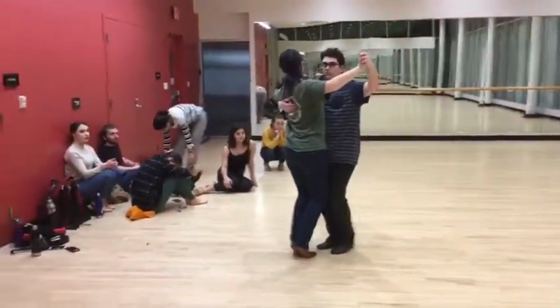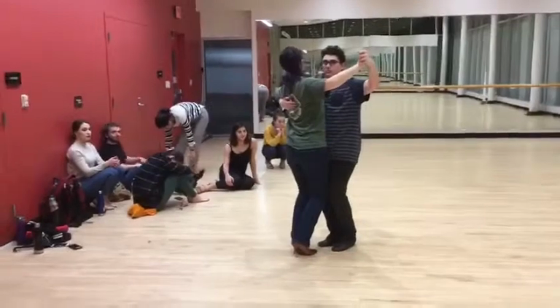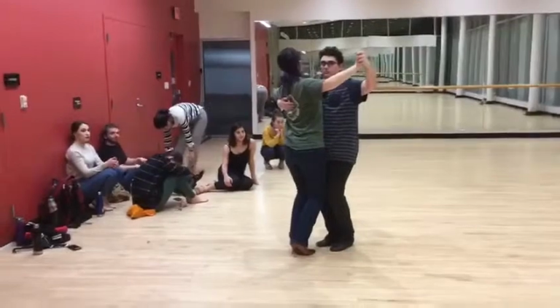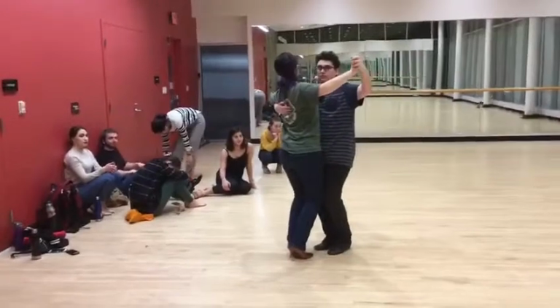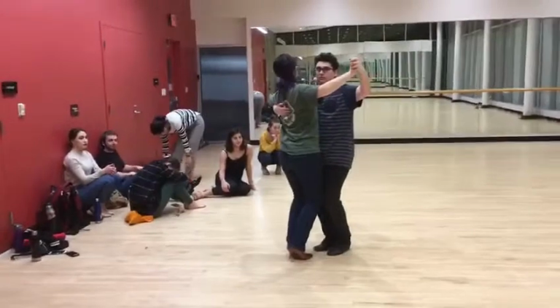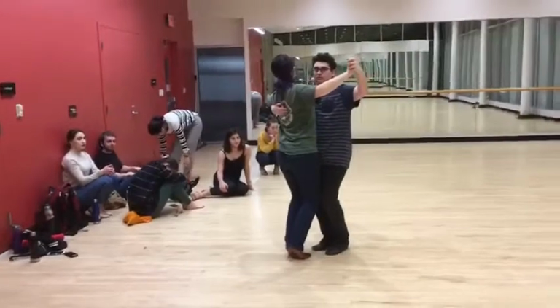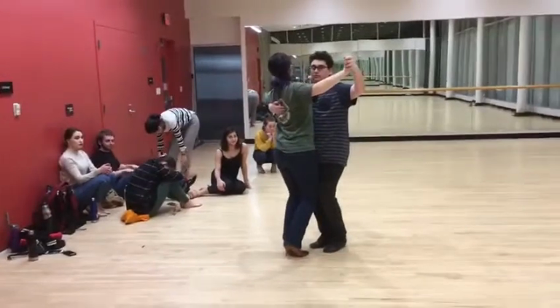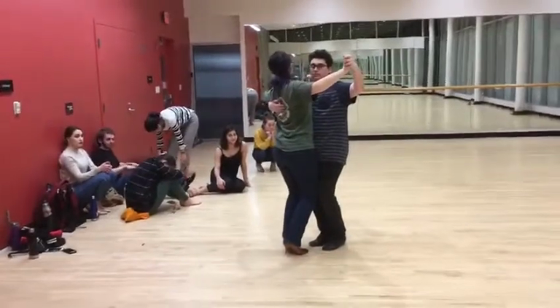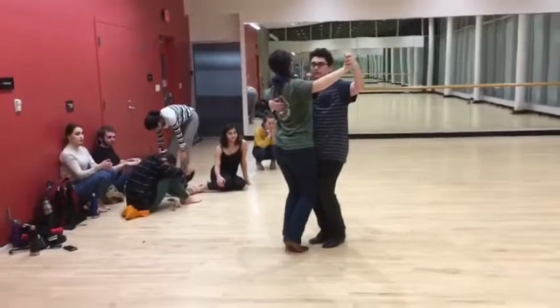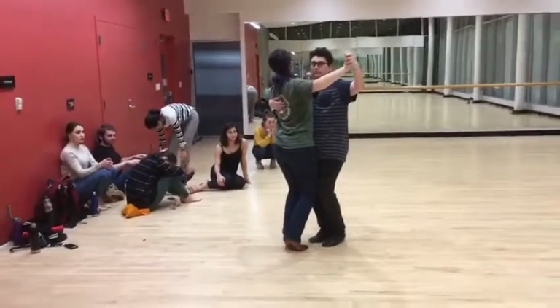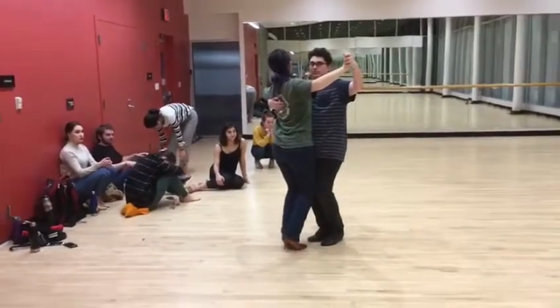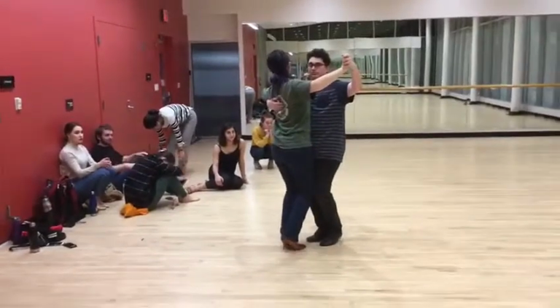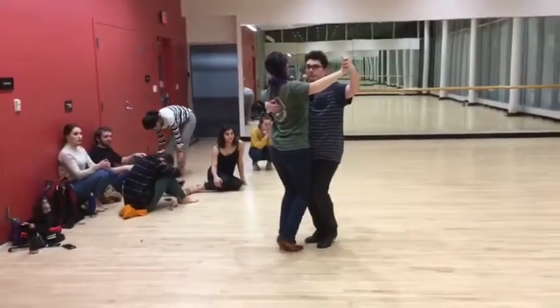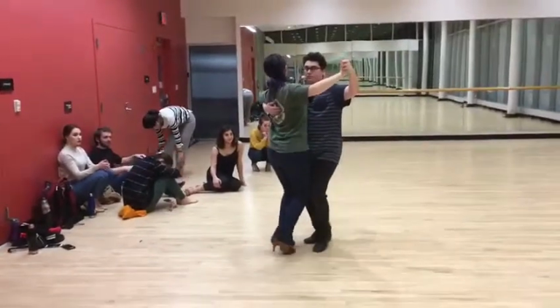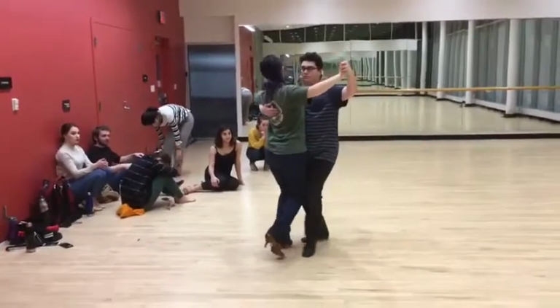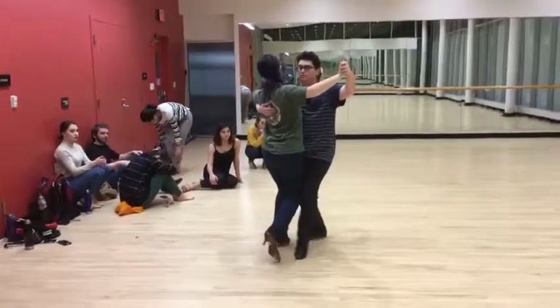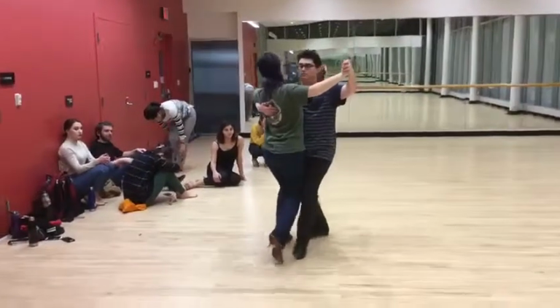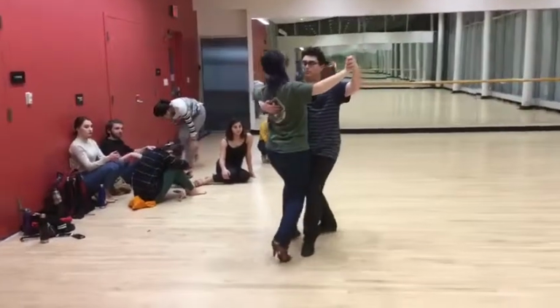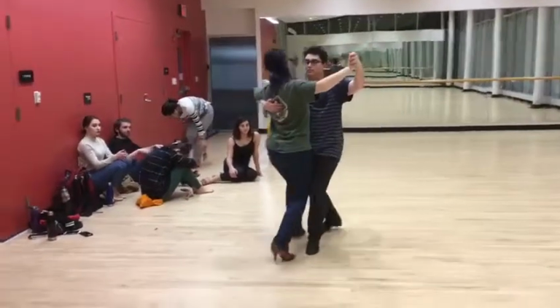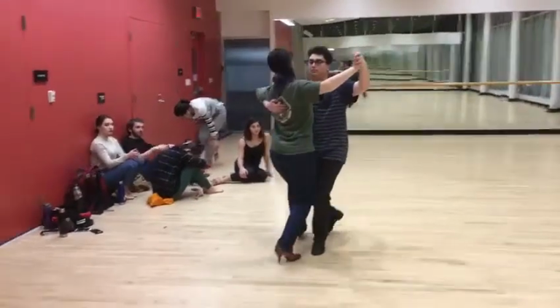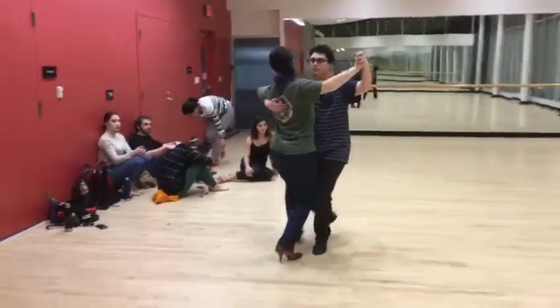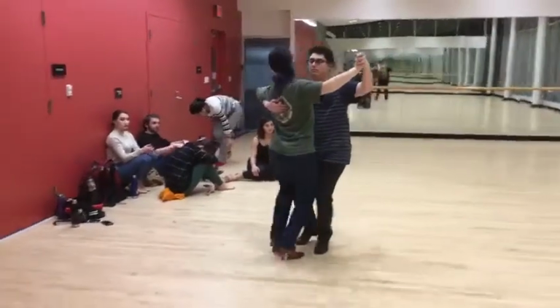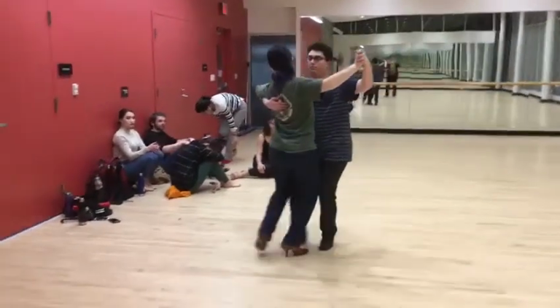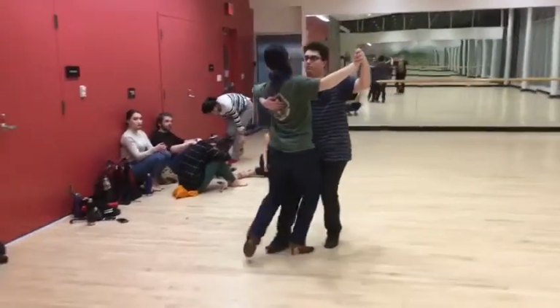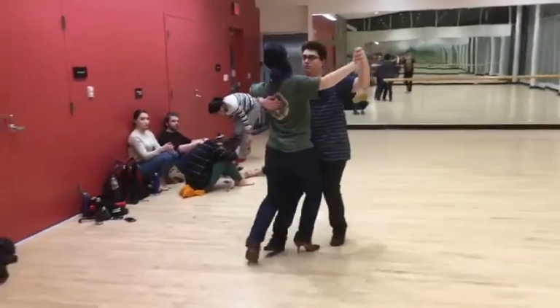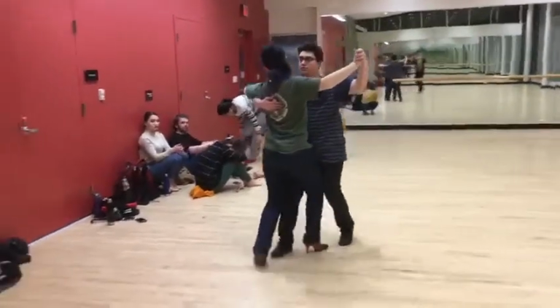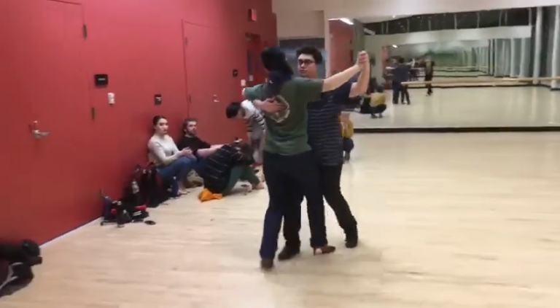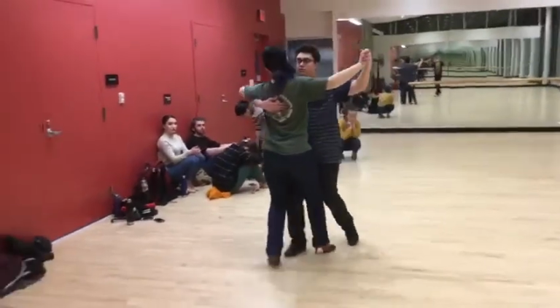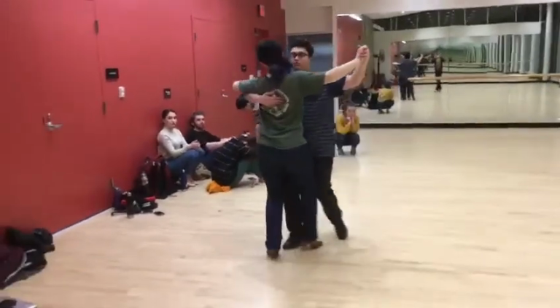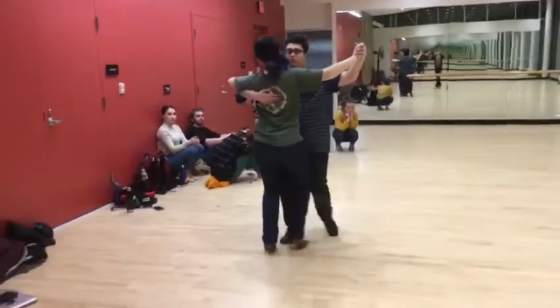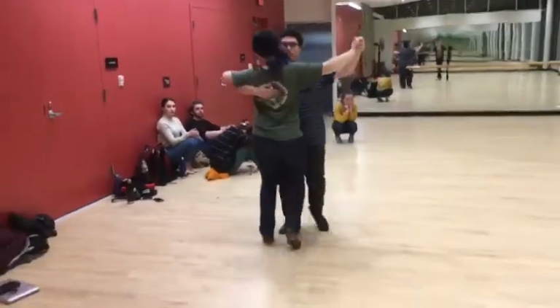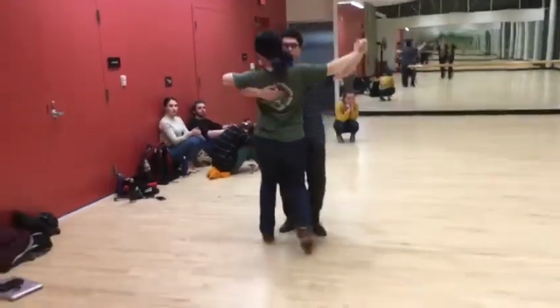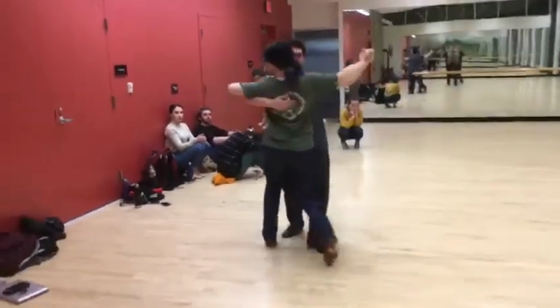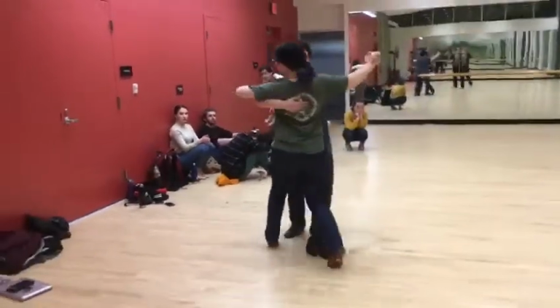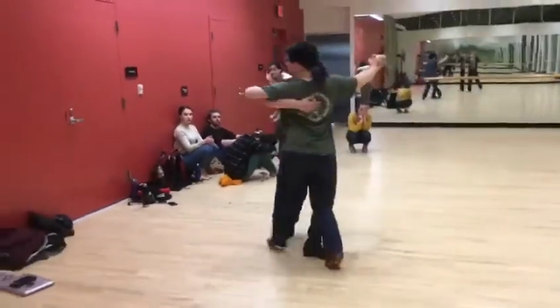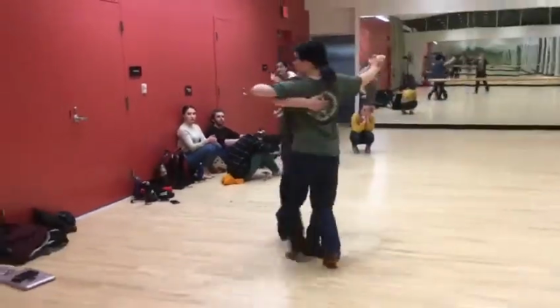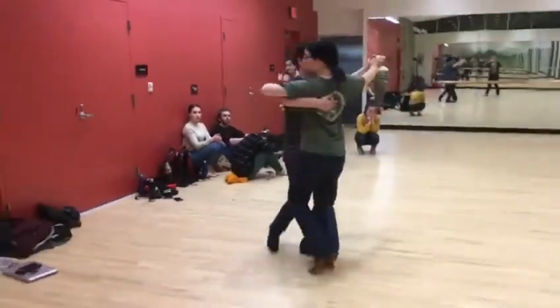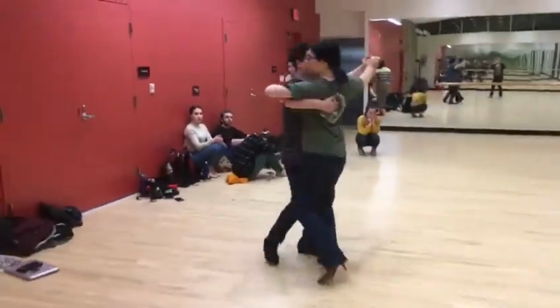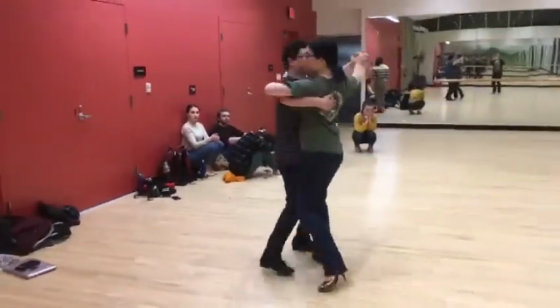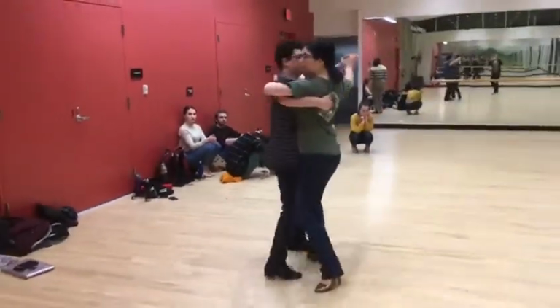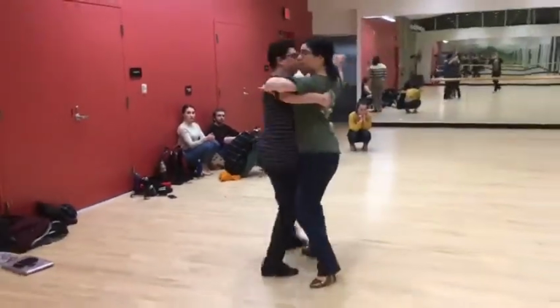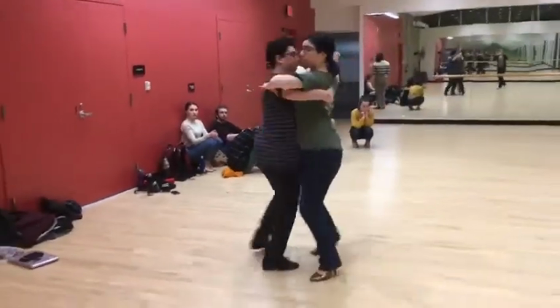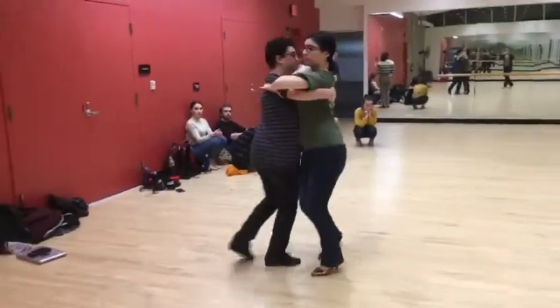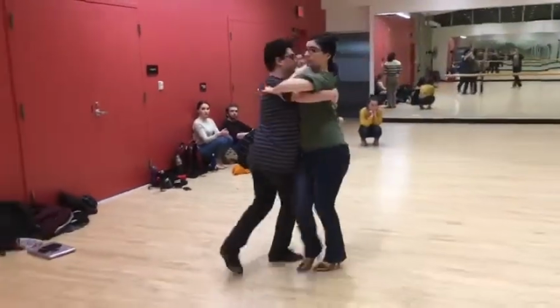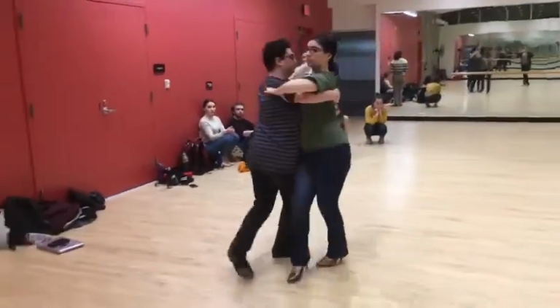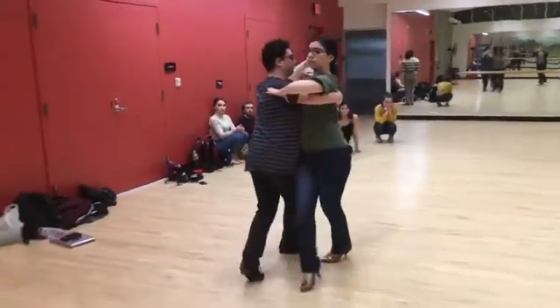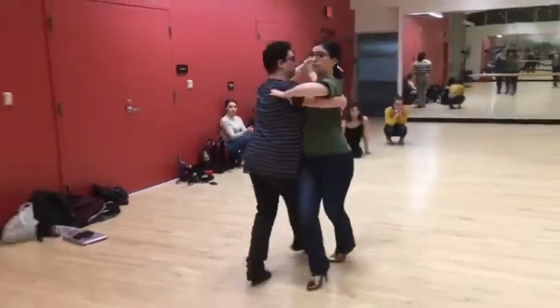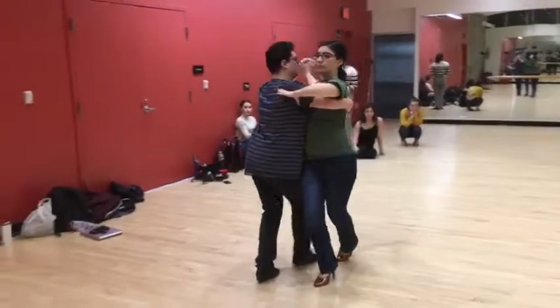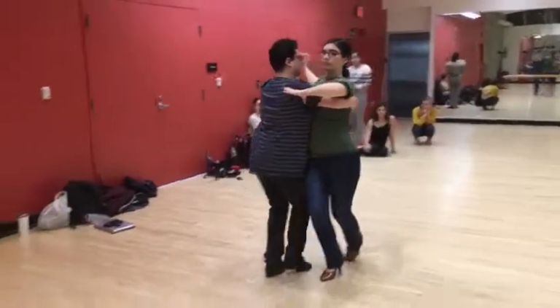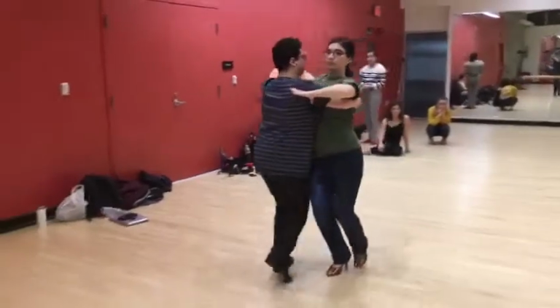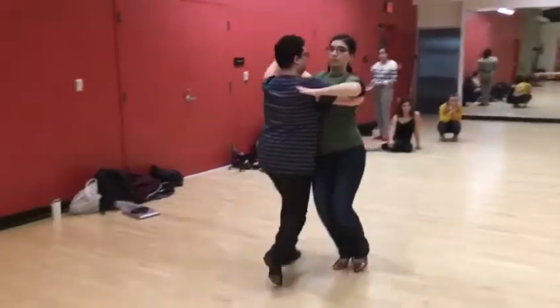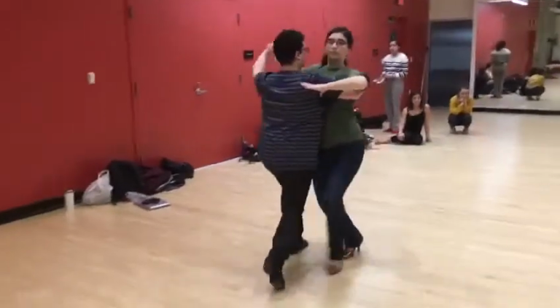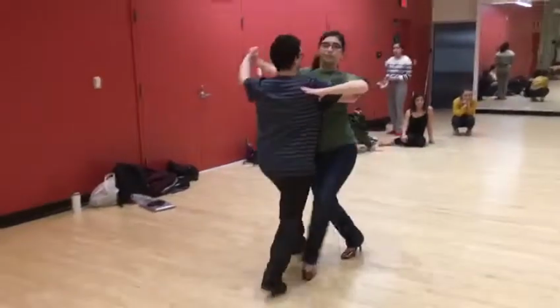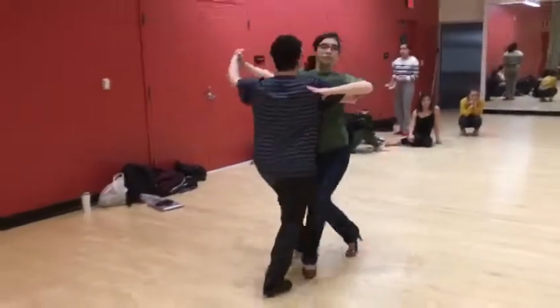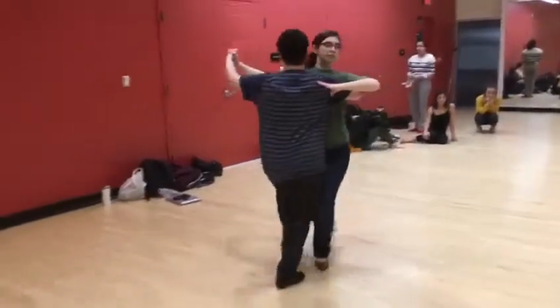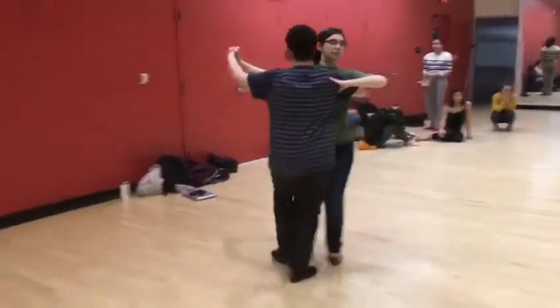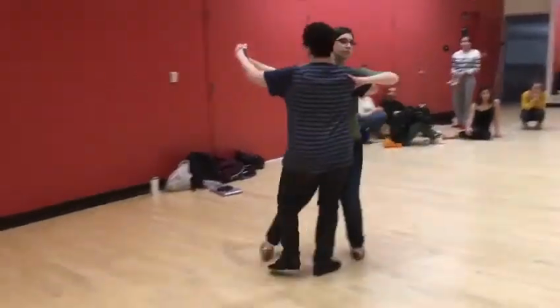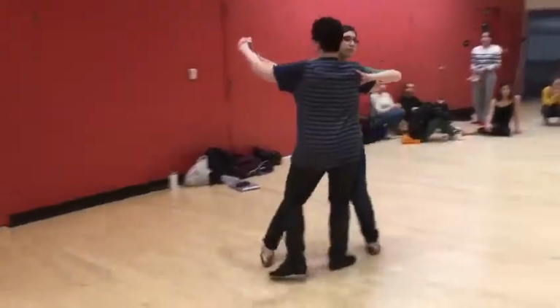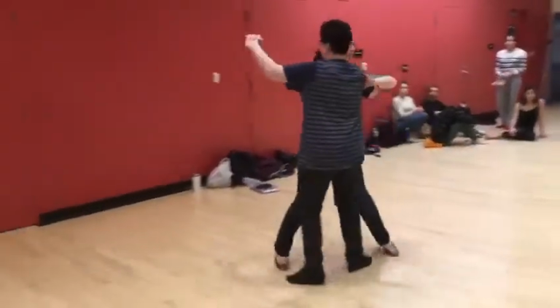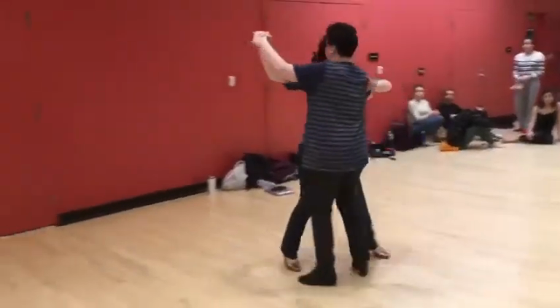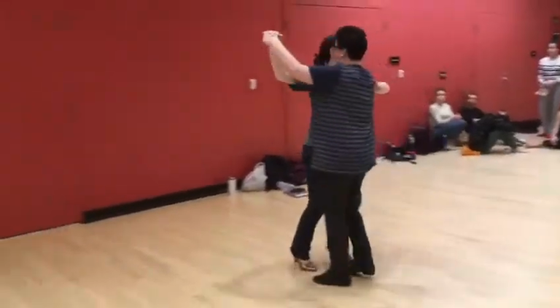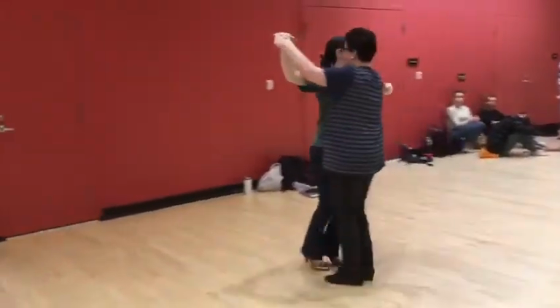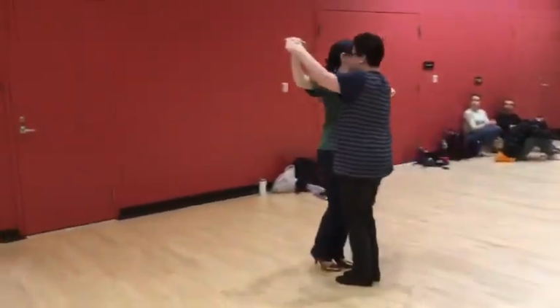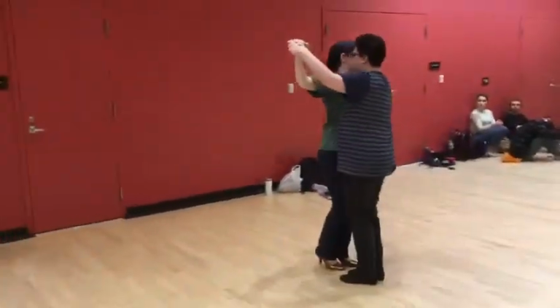We're going to do two walks to a reverse turn, curving the walks: slow, slow, quick, quick, slow, quick, quick, slow.